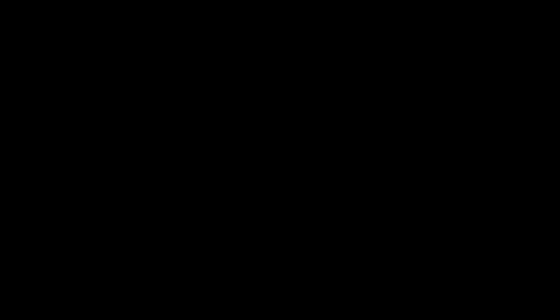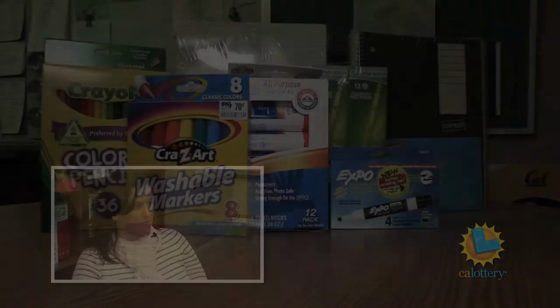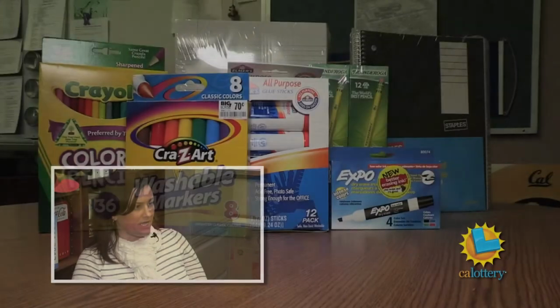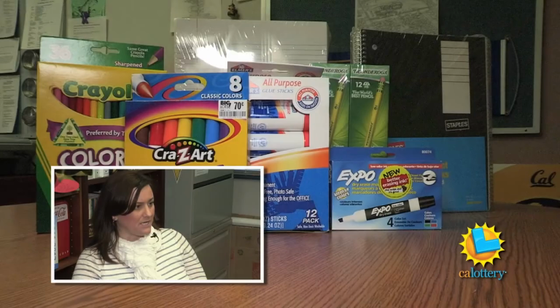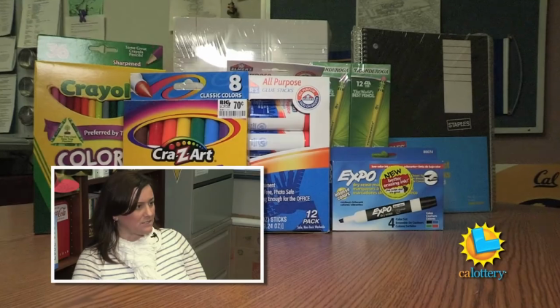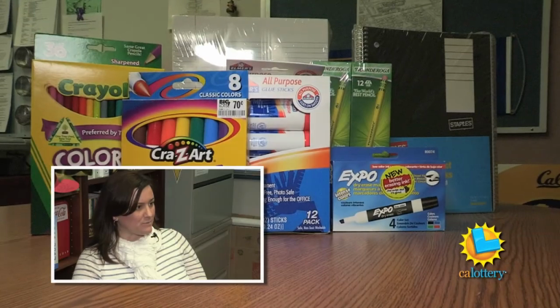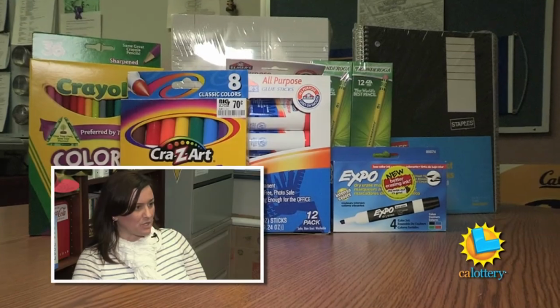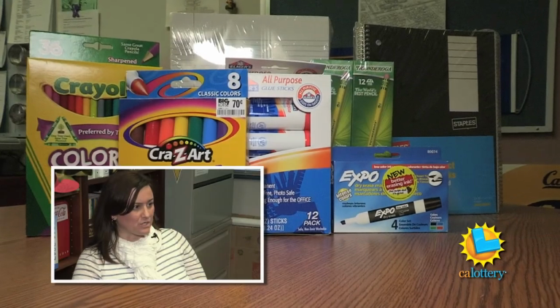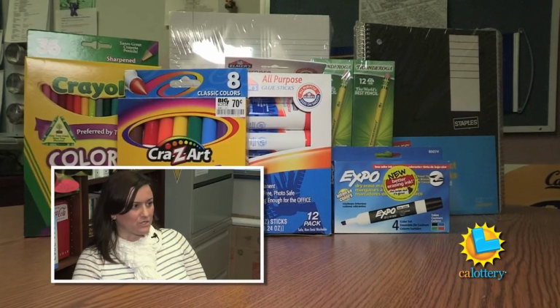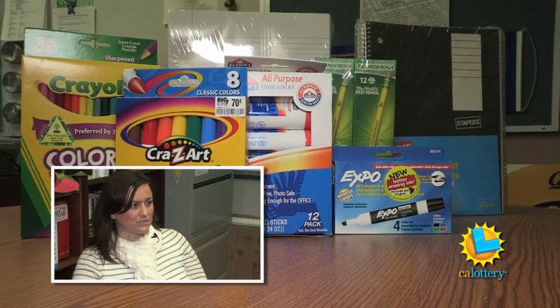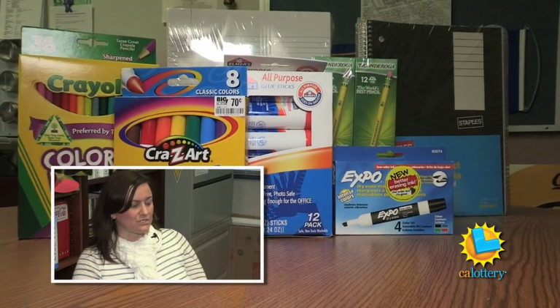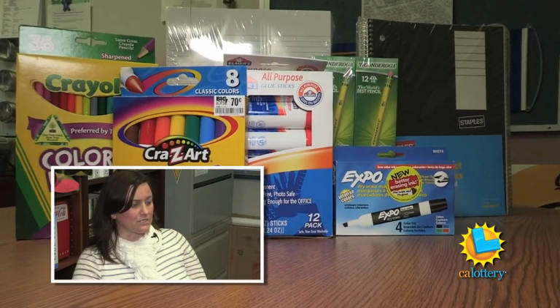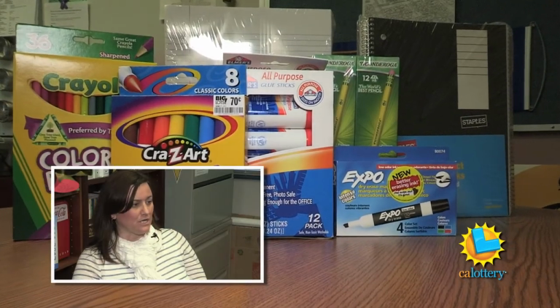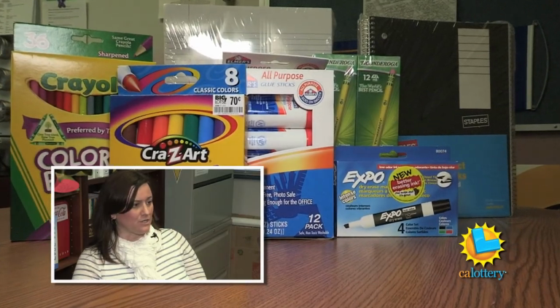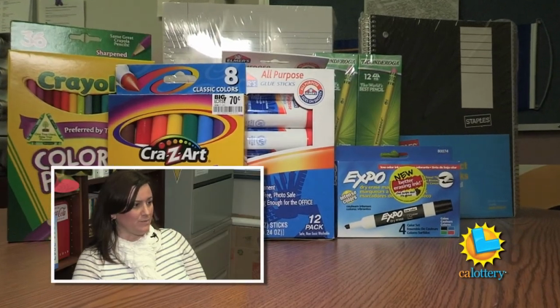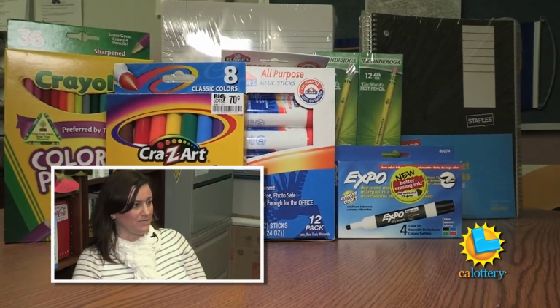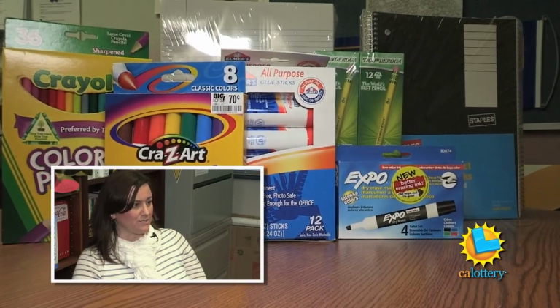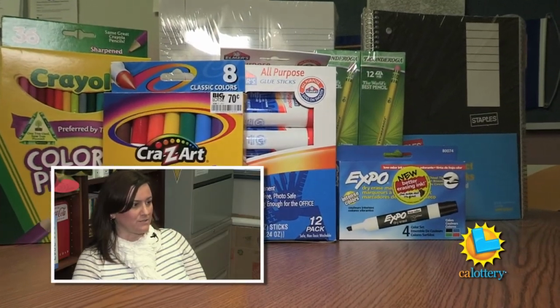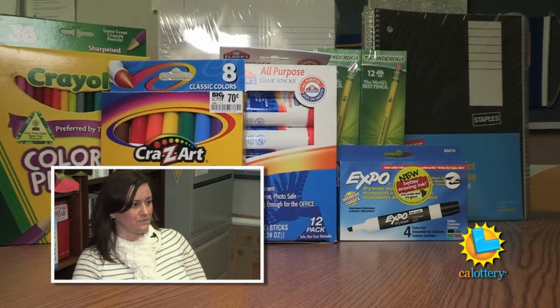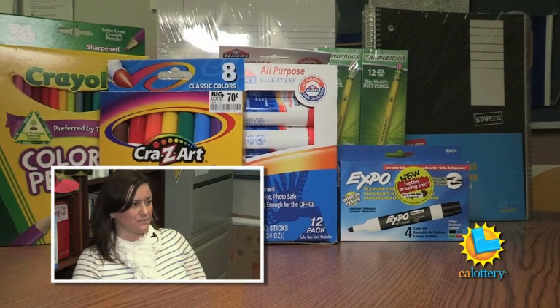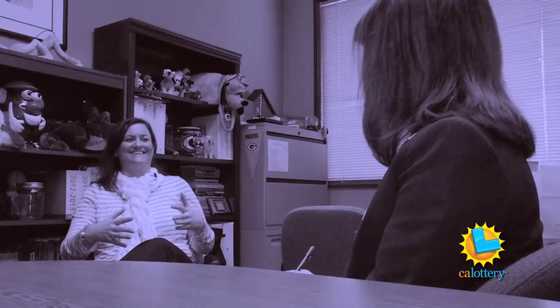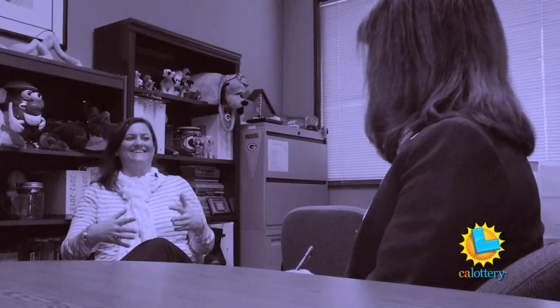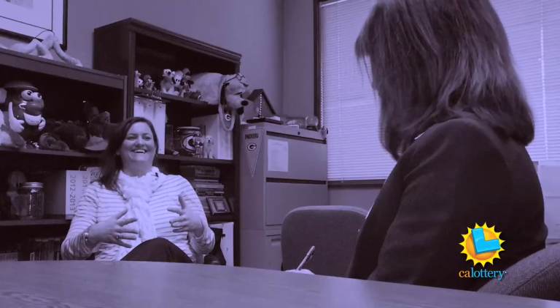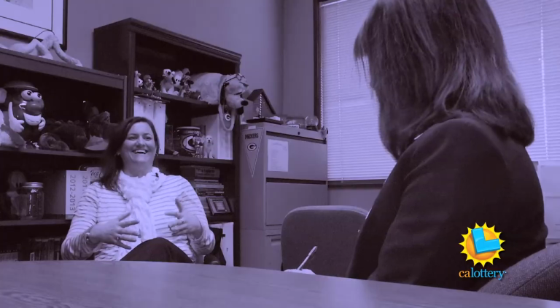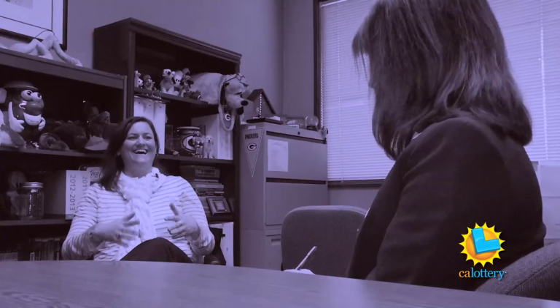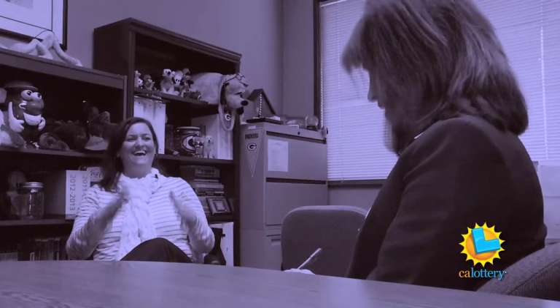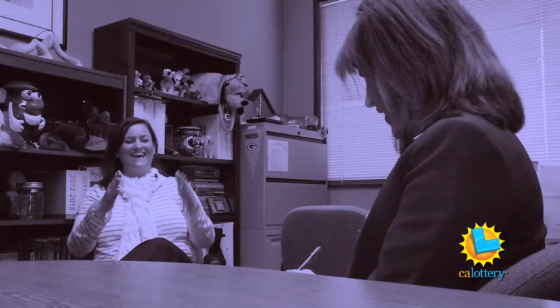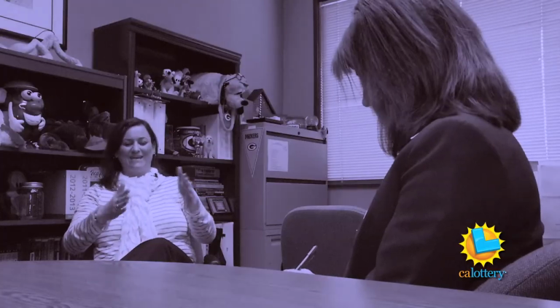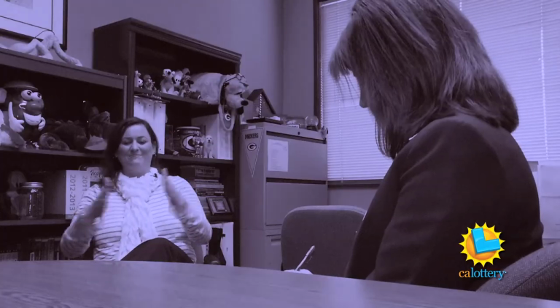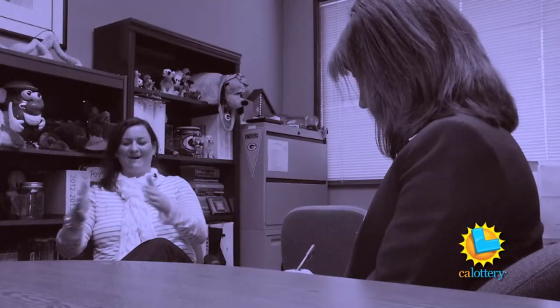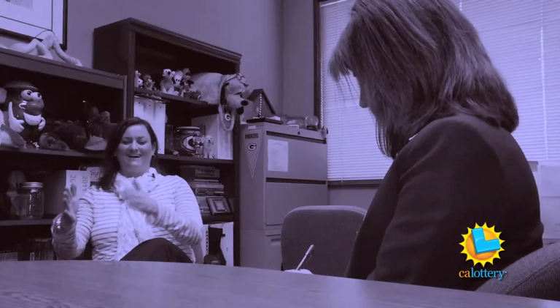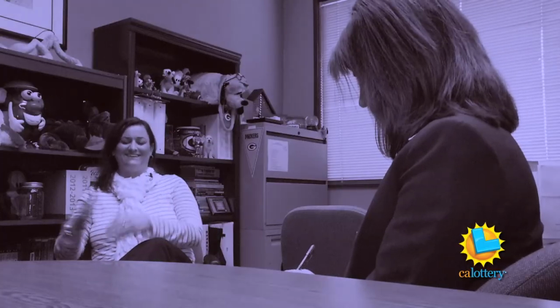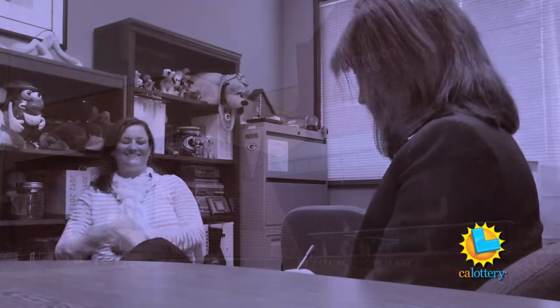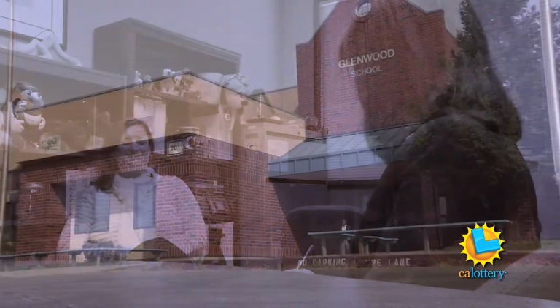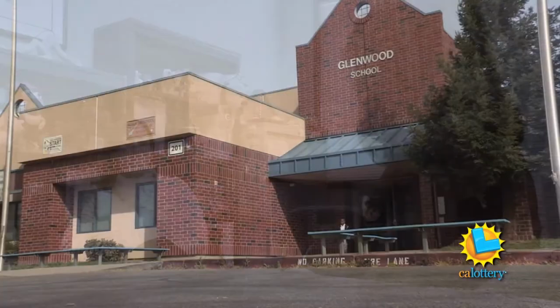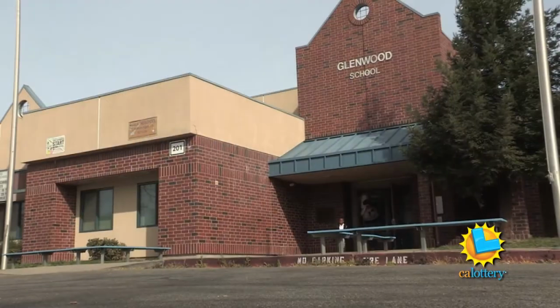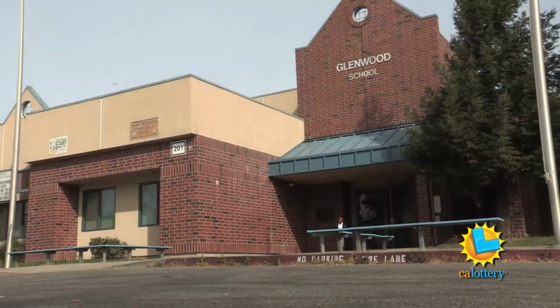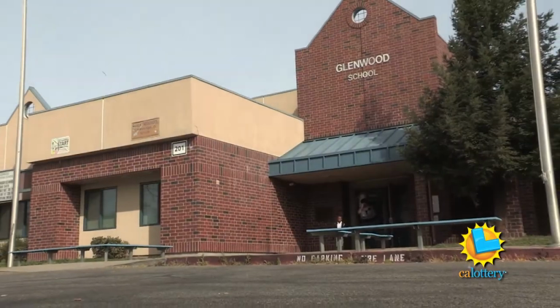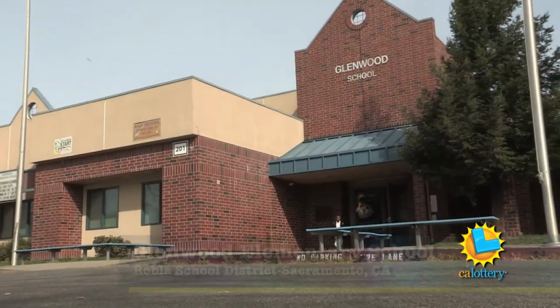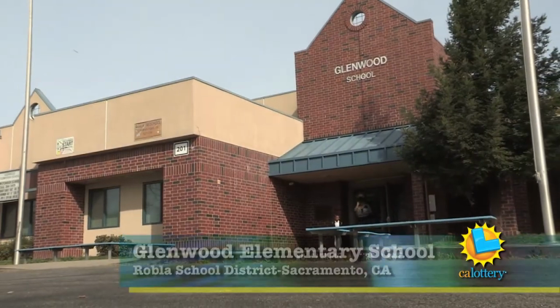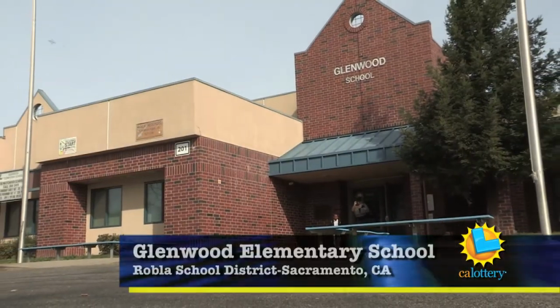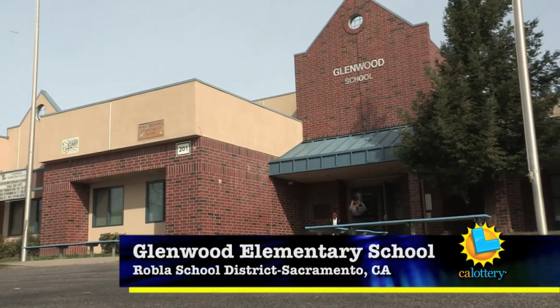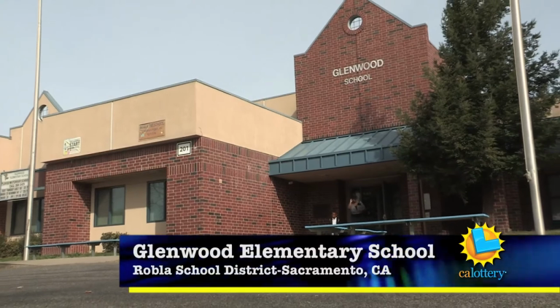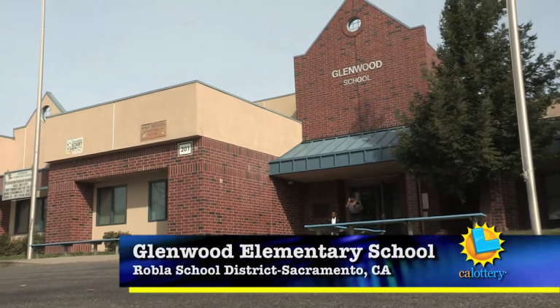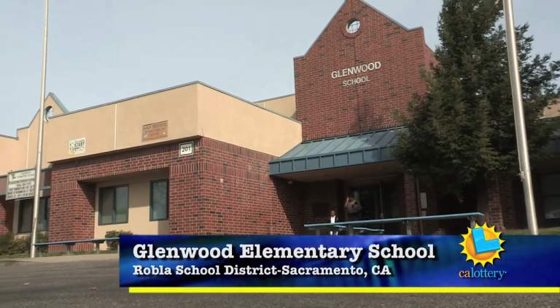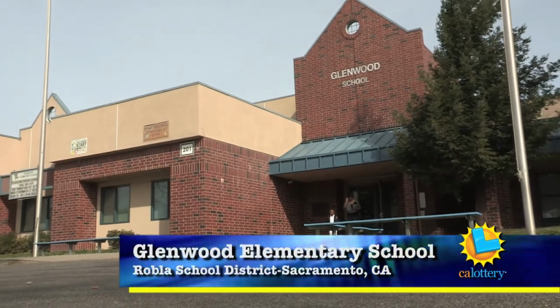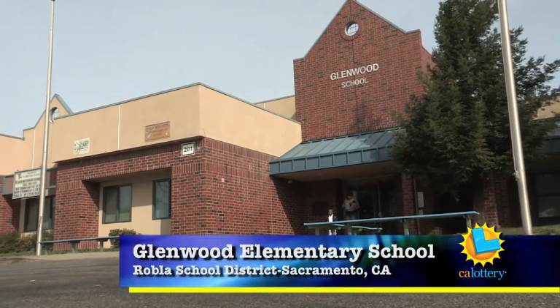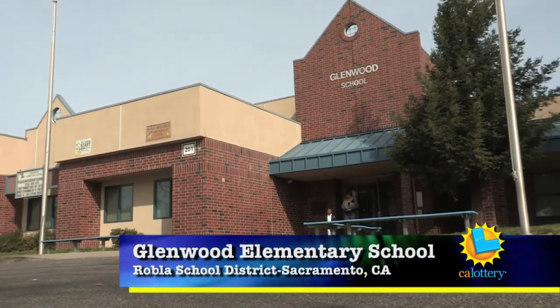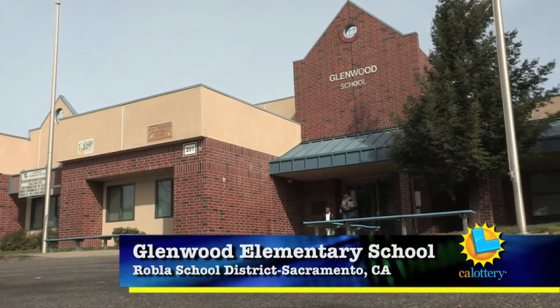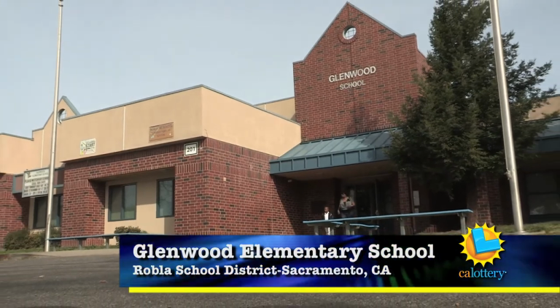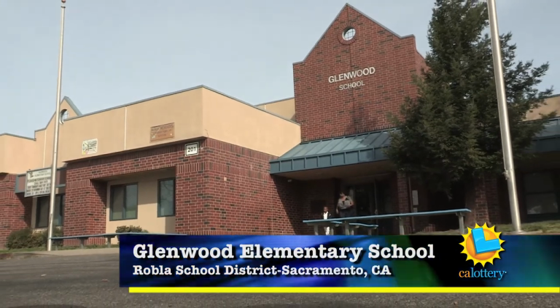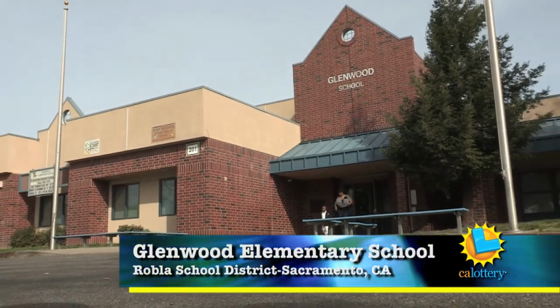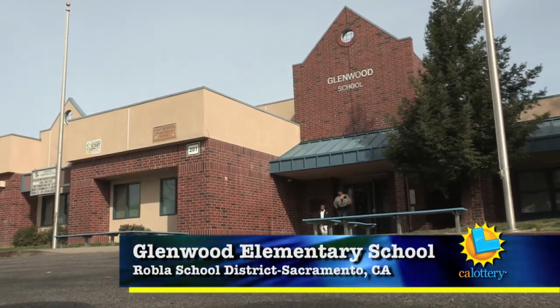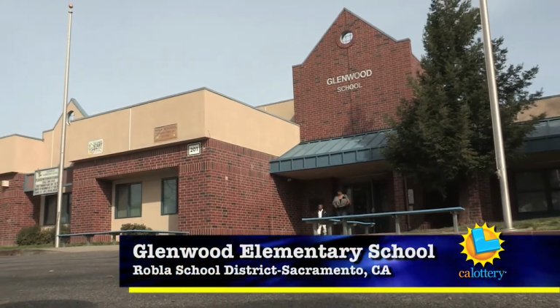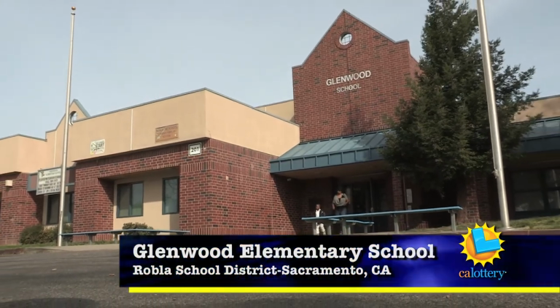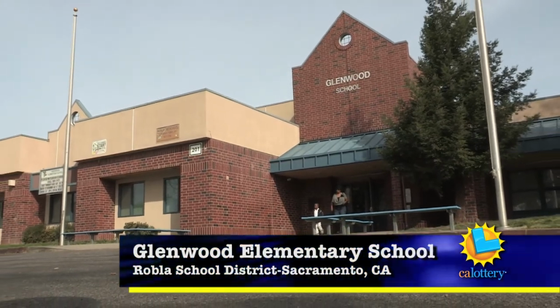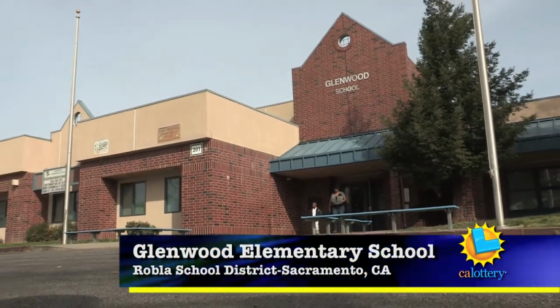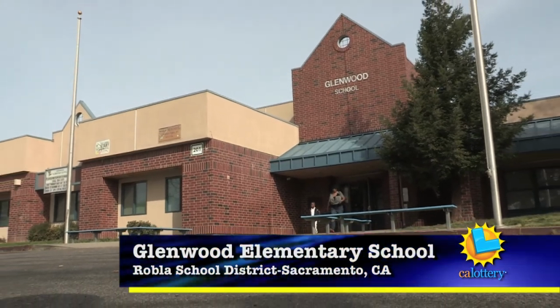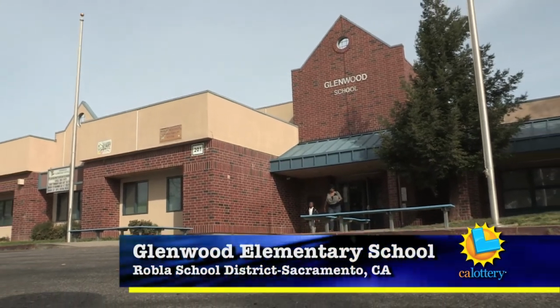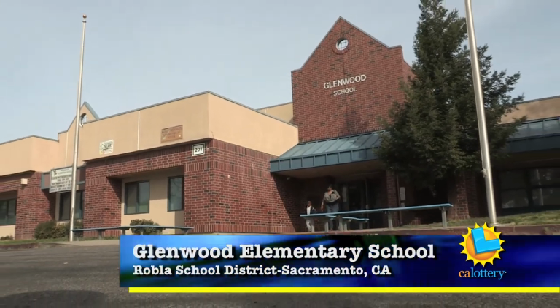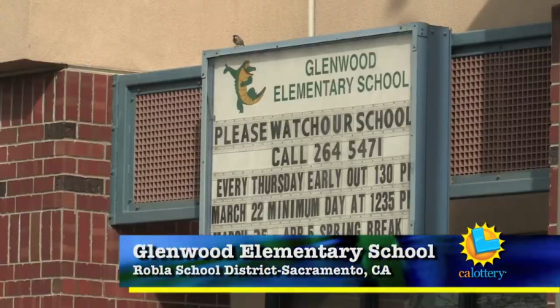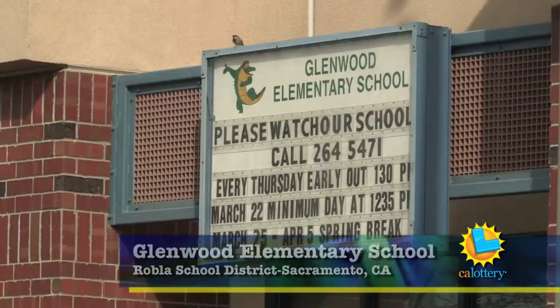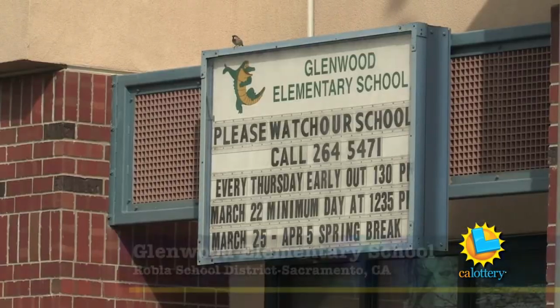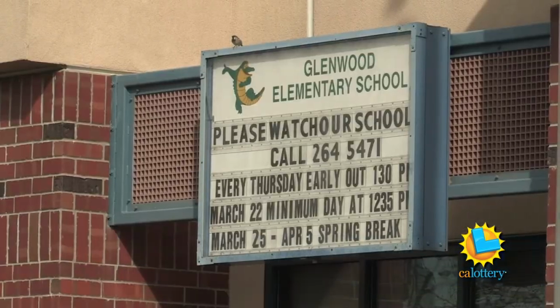Crayons, markers, colored pencils. Meet Sarah Newhouse, principal of Glenwood Elementary School in the Robles School District in Sacramento.